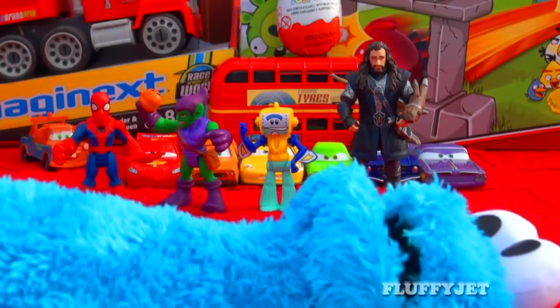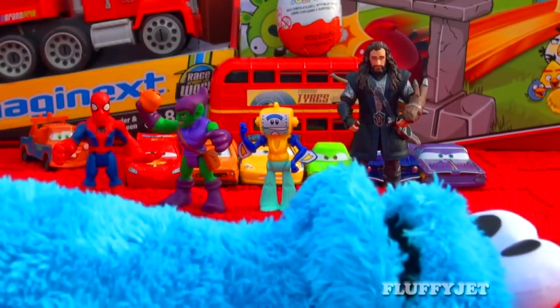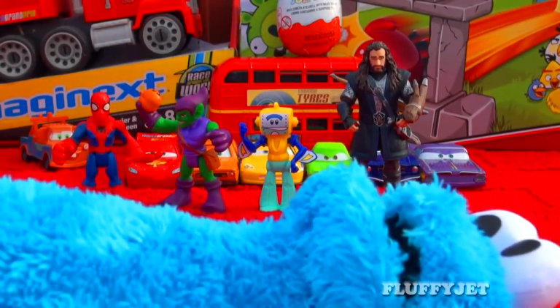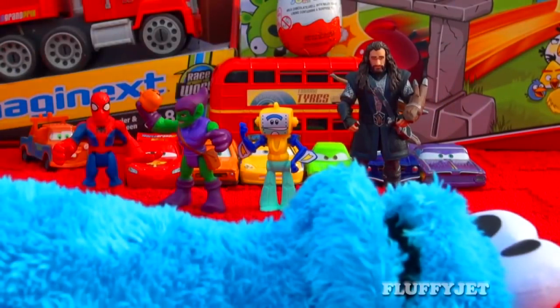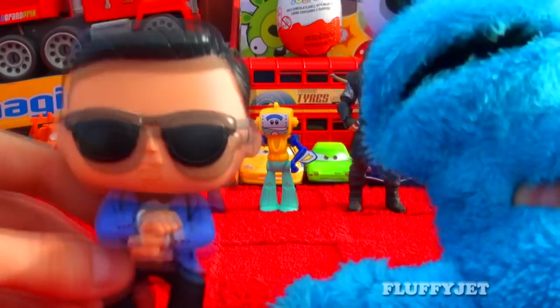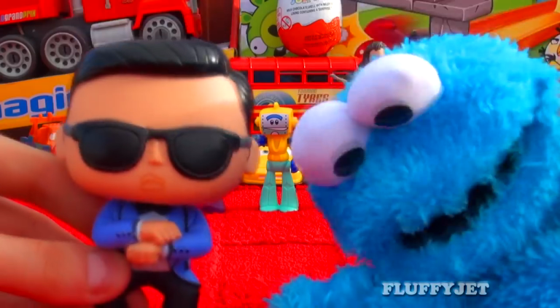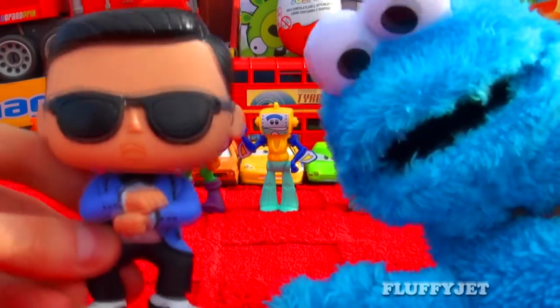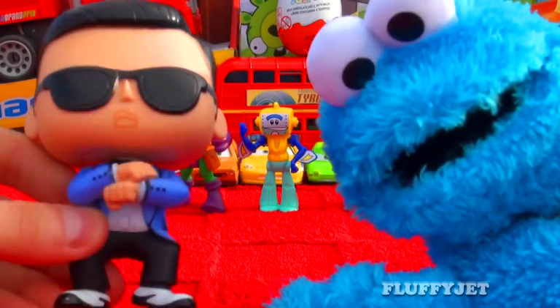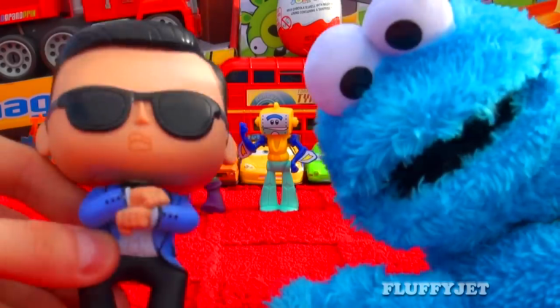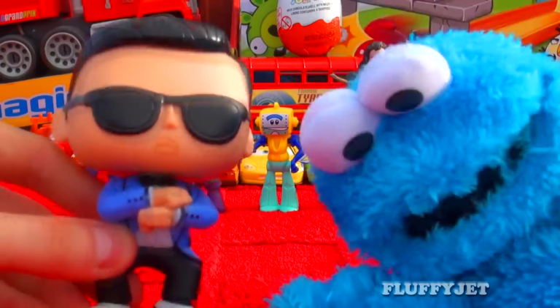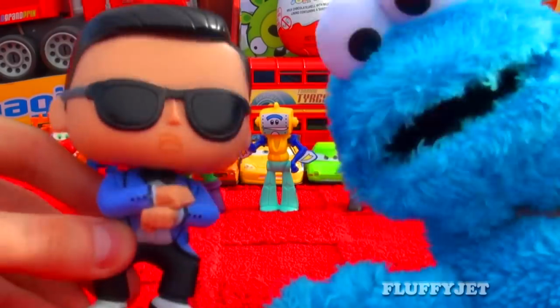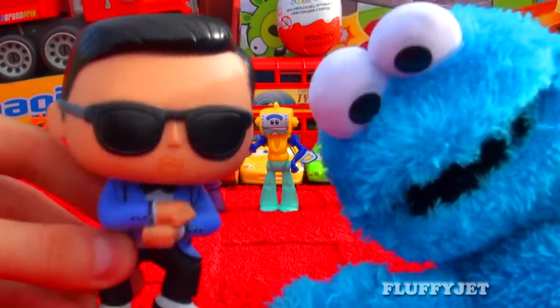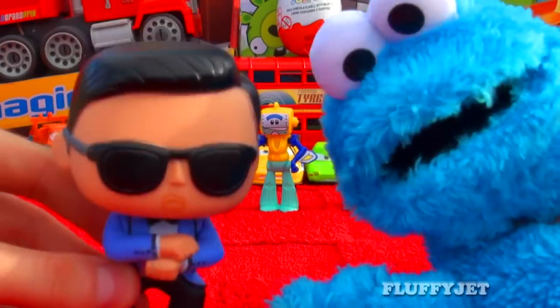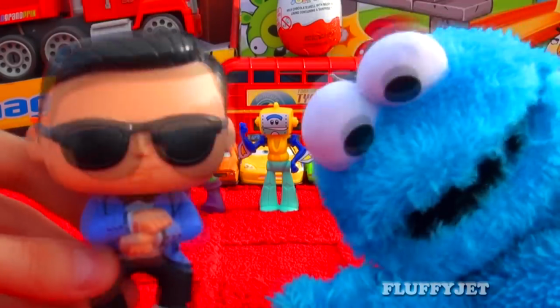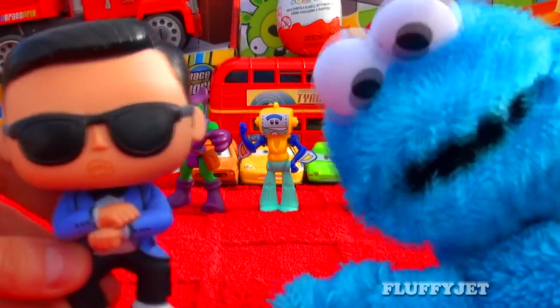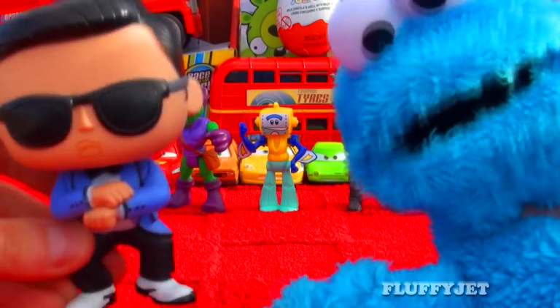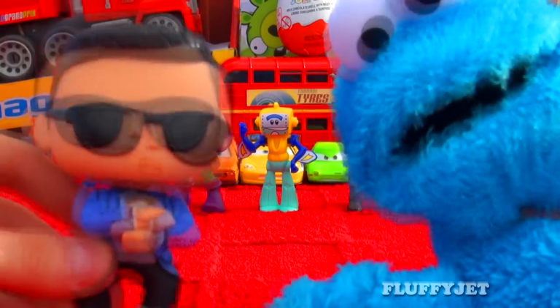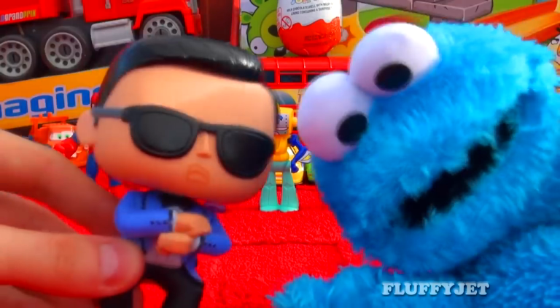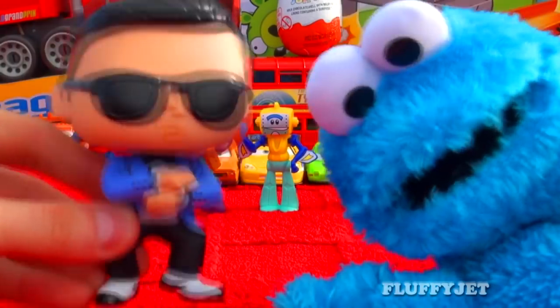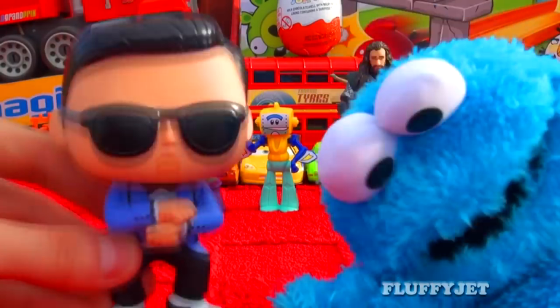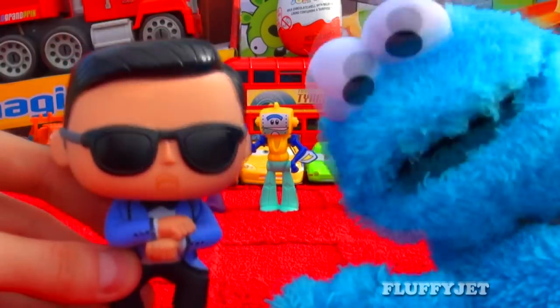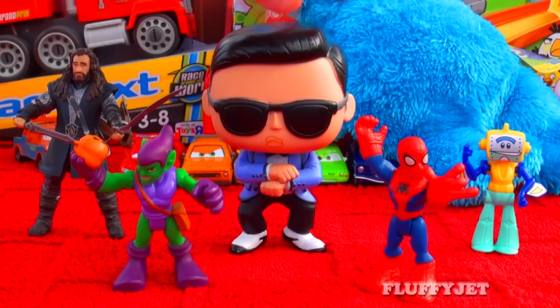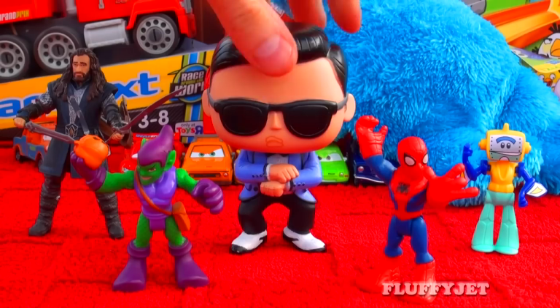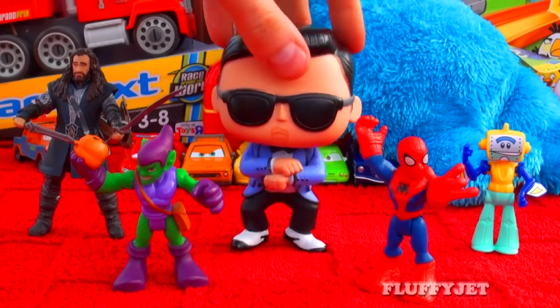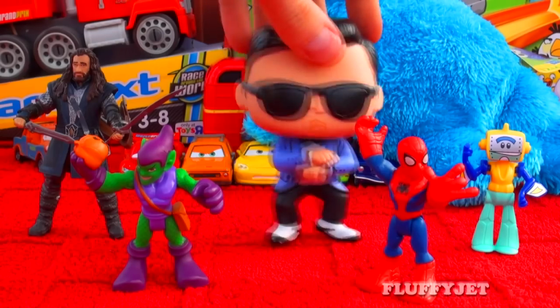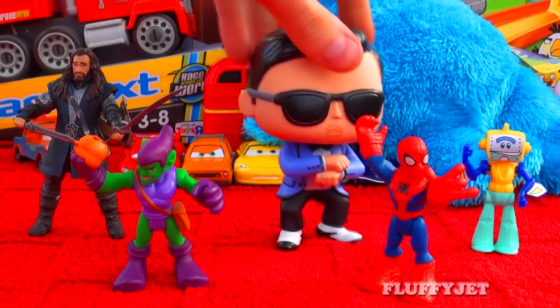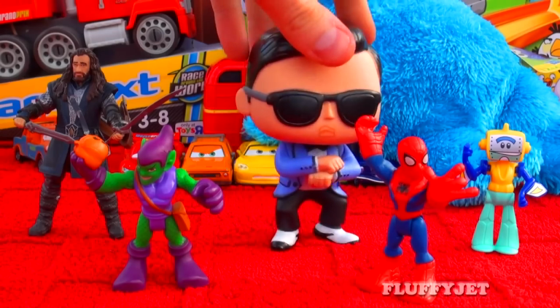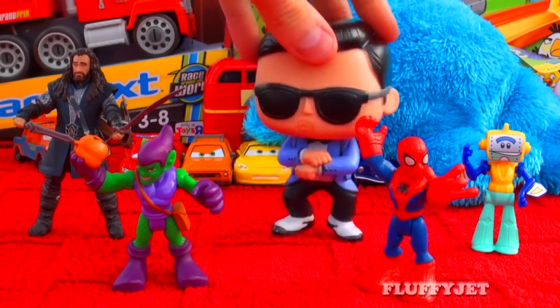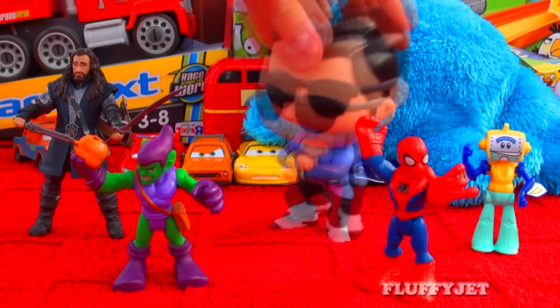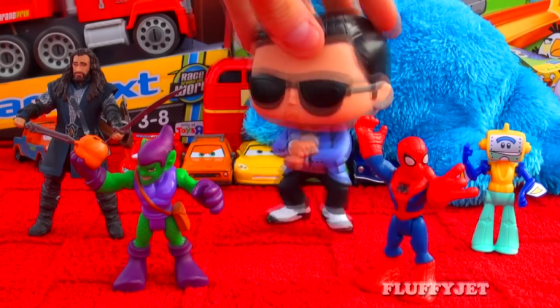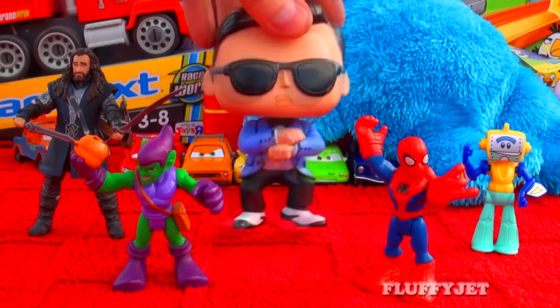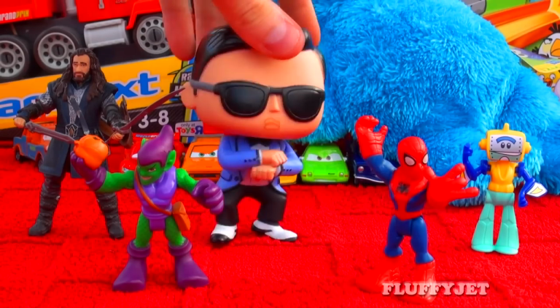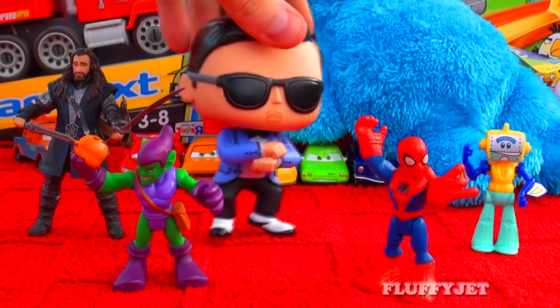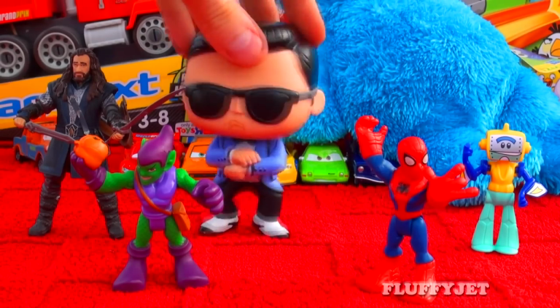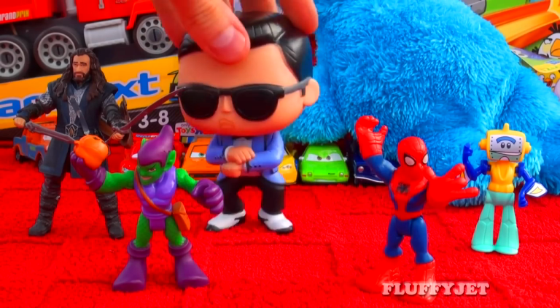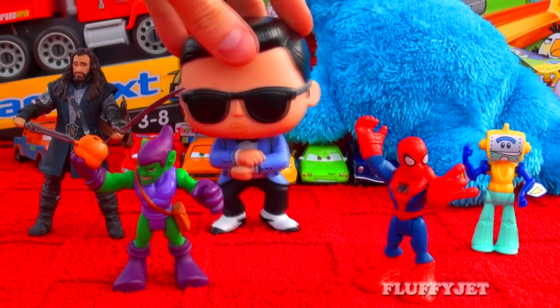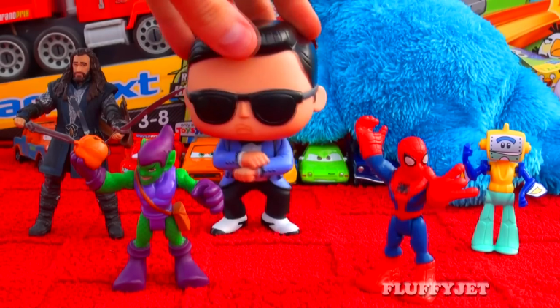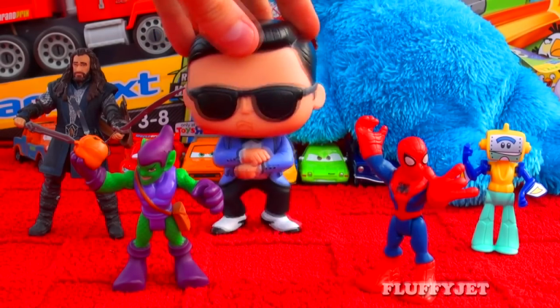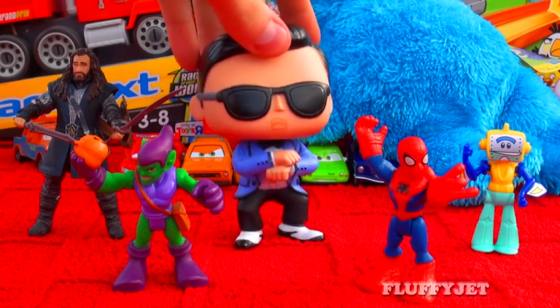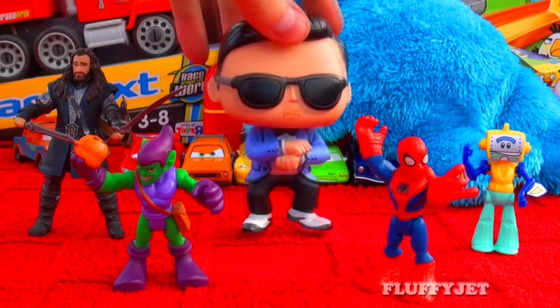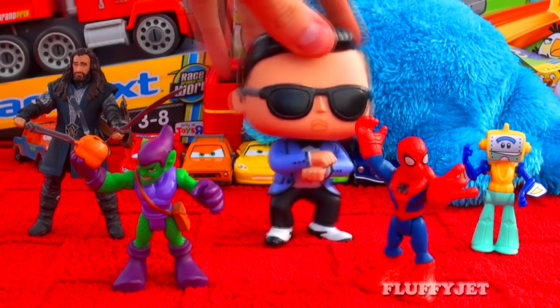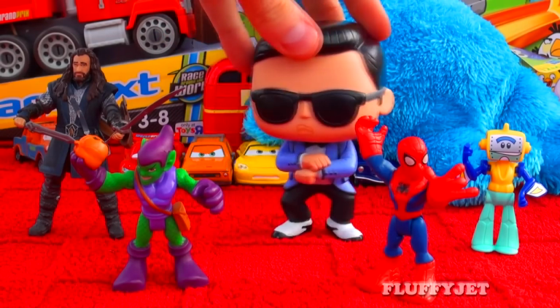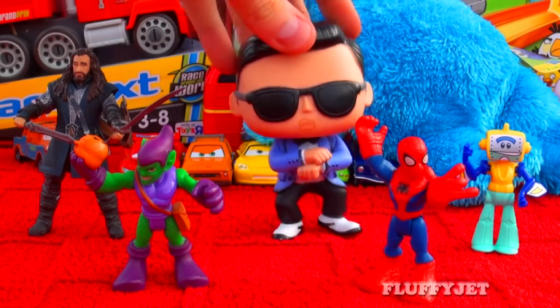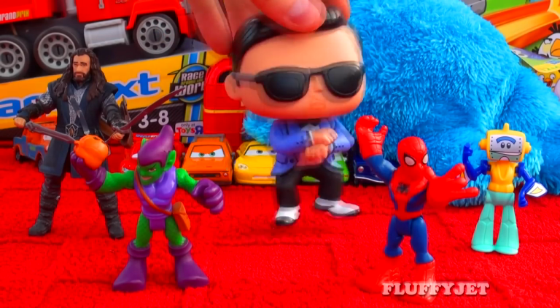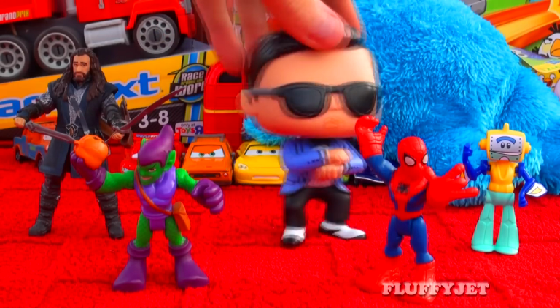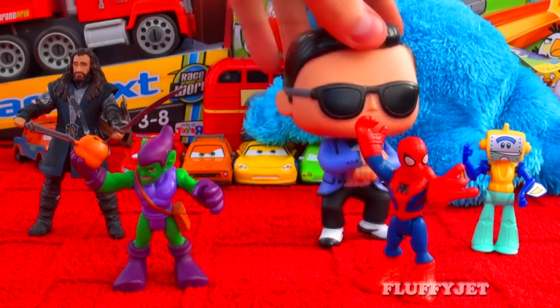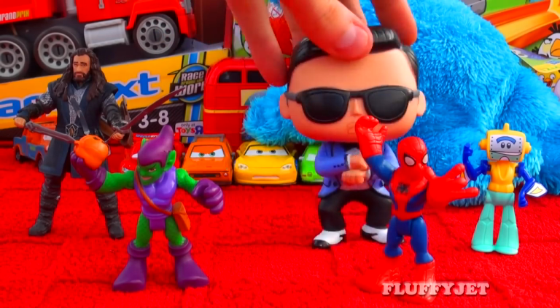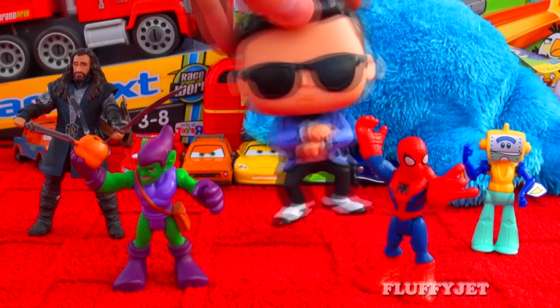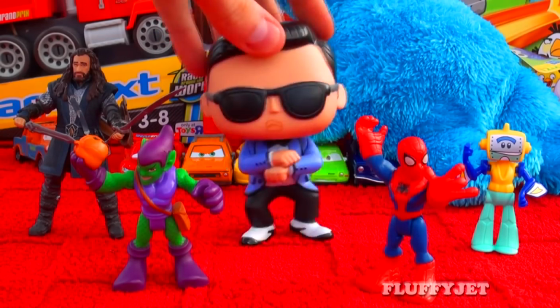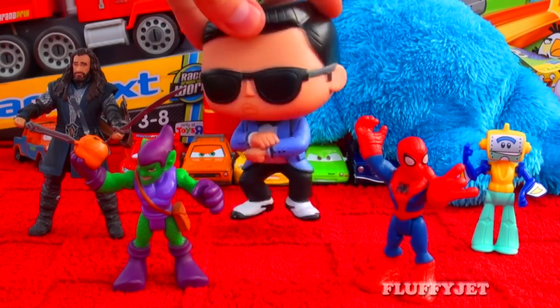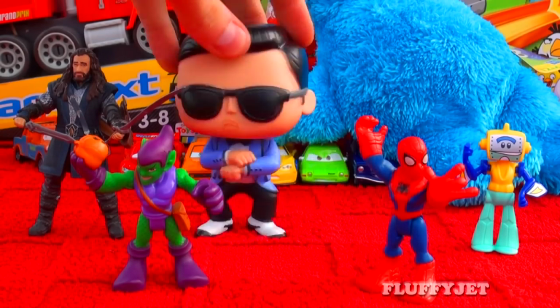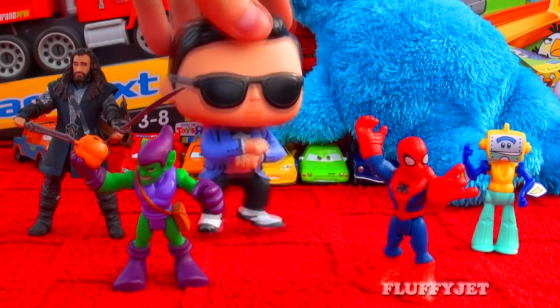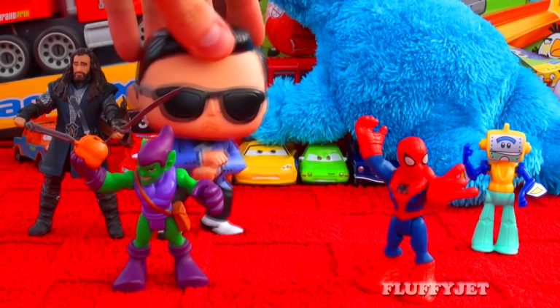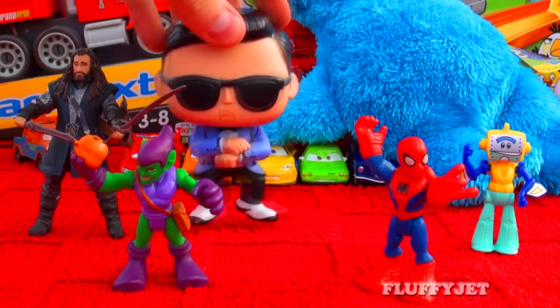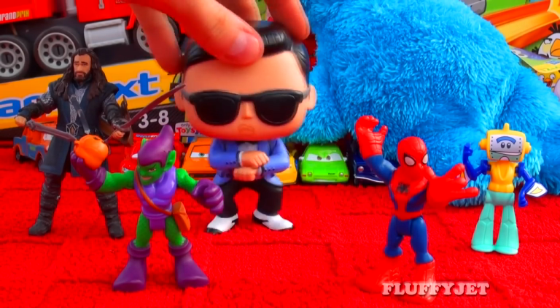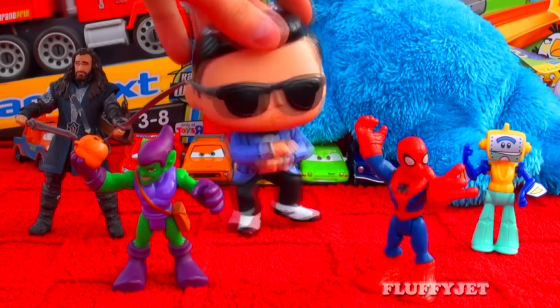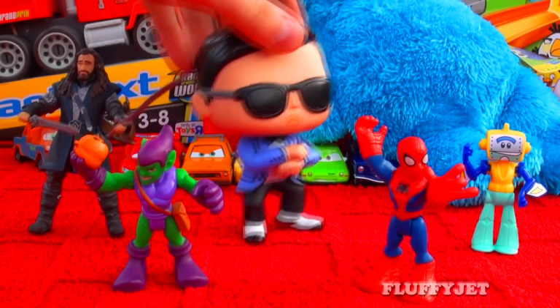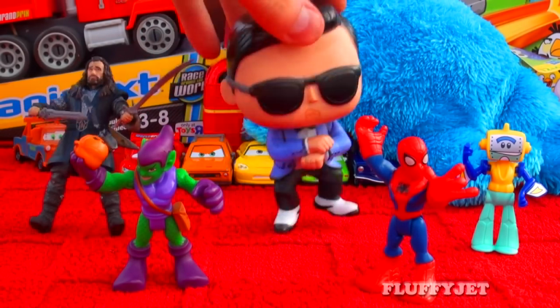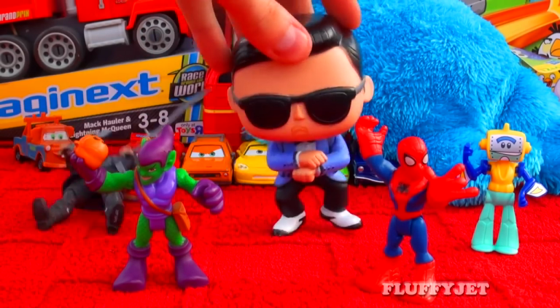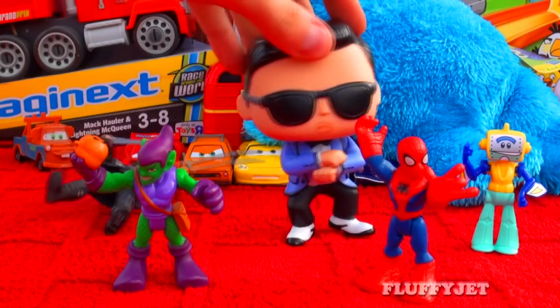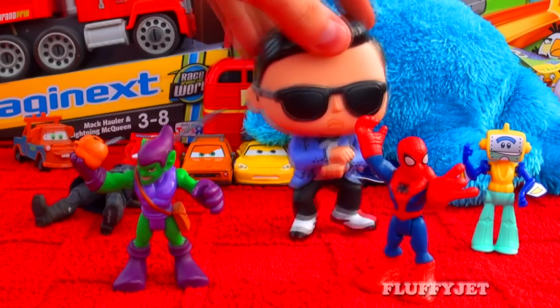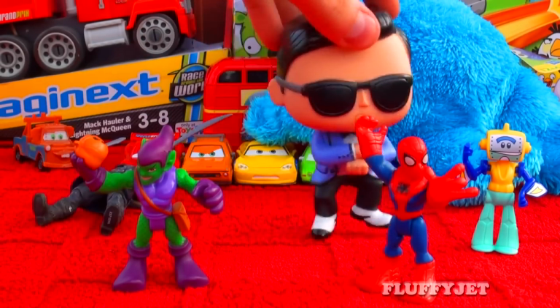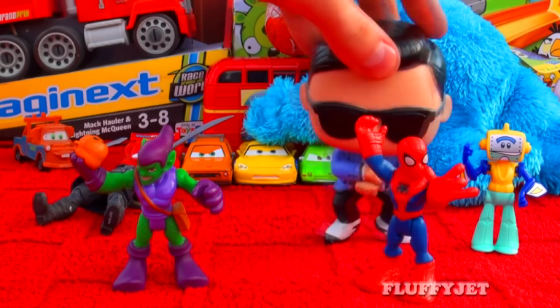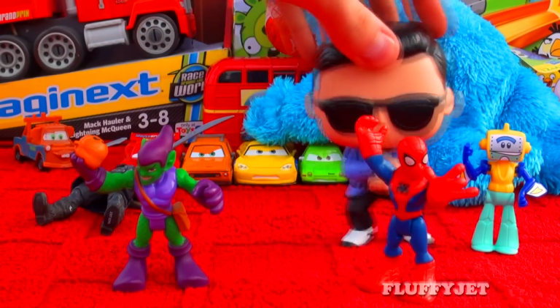Thank you so much for all the awesome dancing and for unboxing a Kinder Surprise Egg today. And thank you guys and girls for watching, it means a lot.